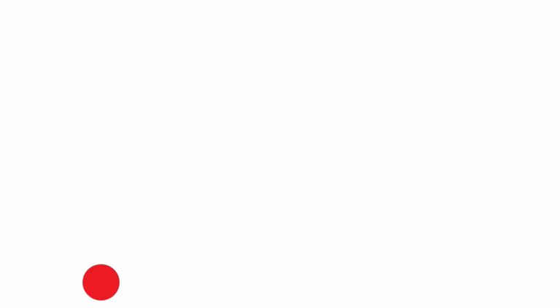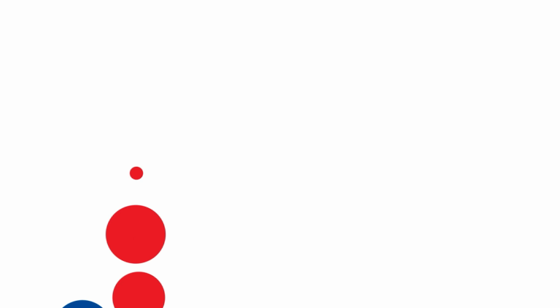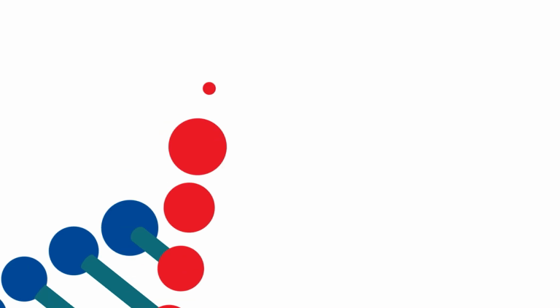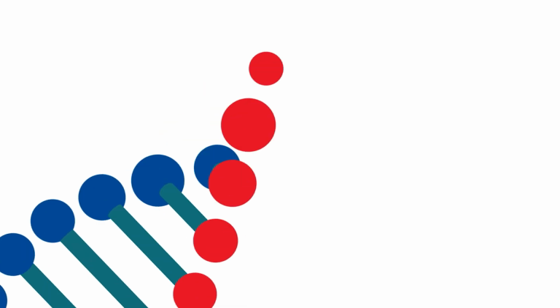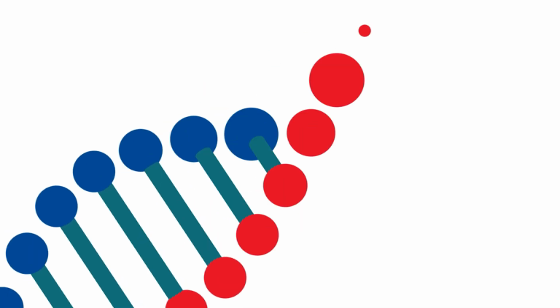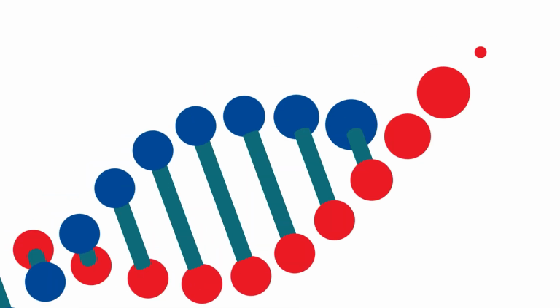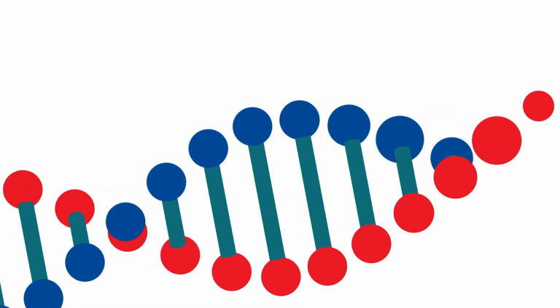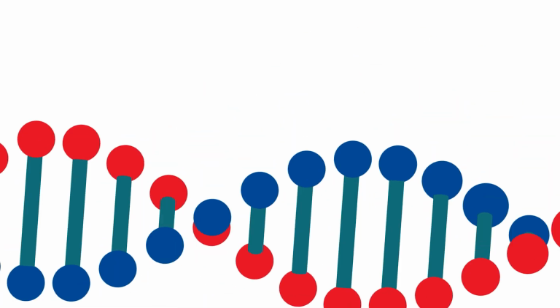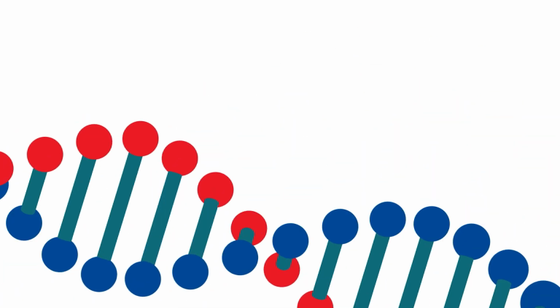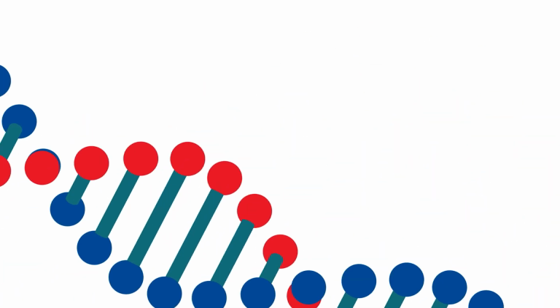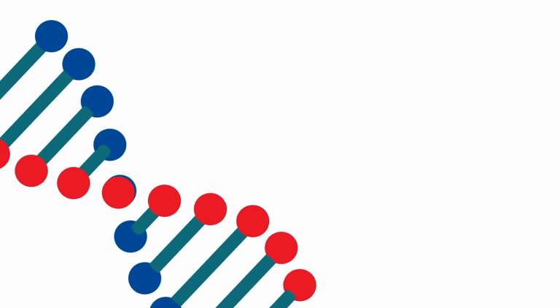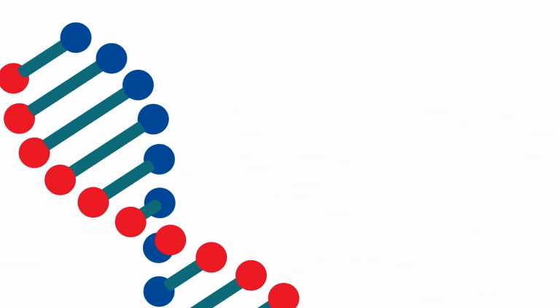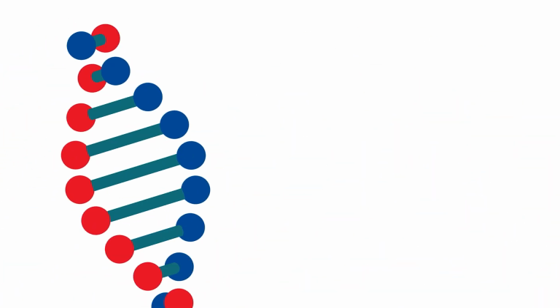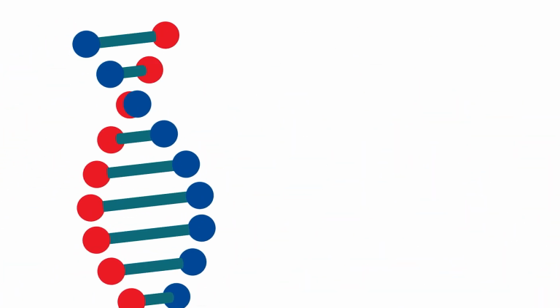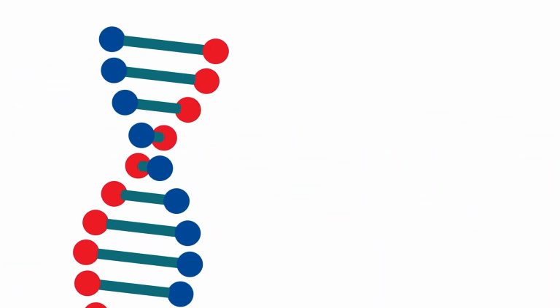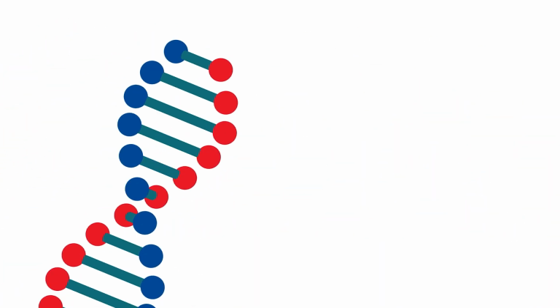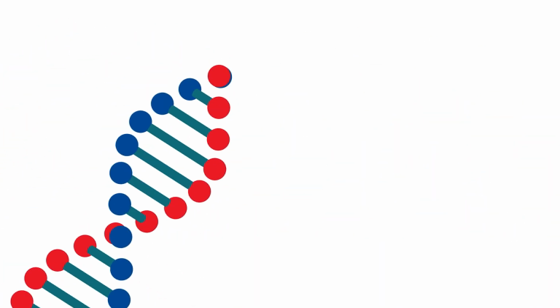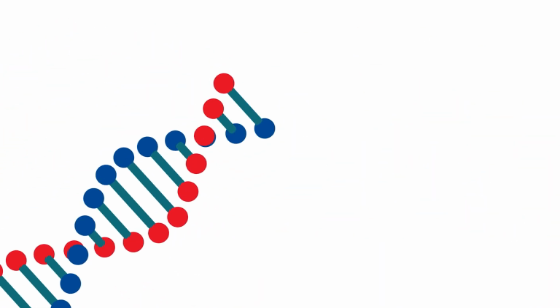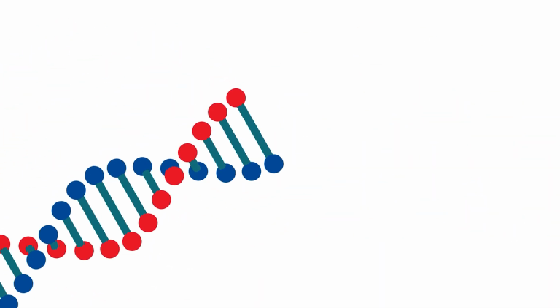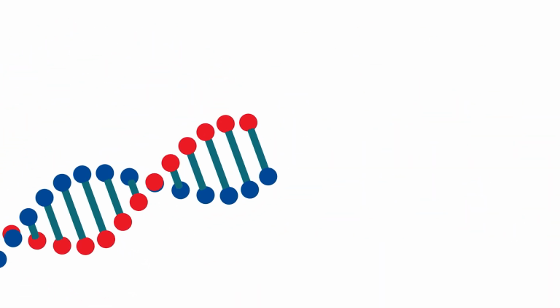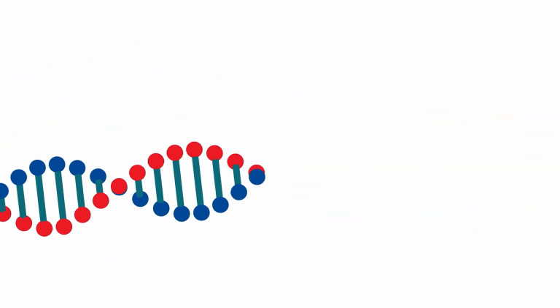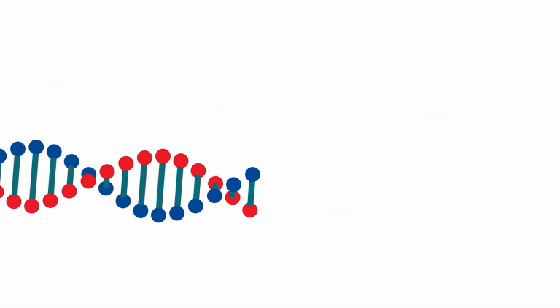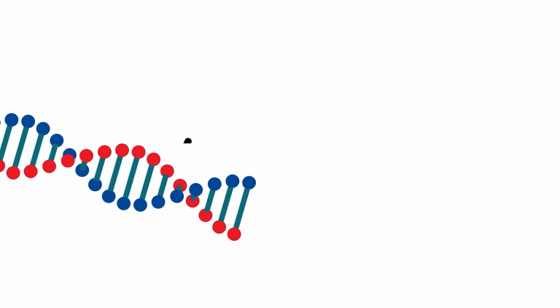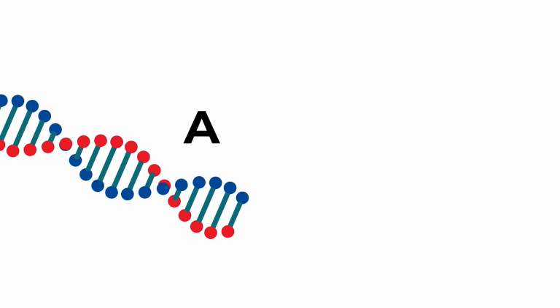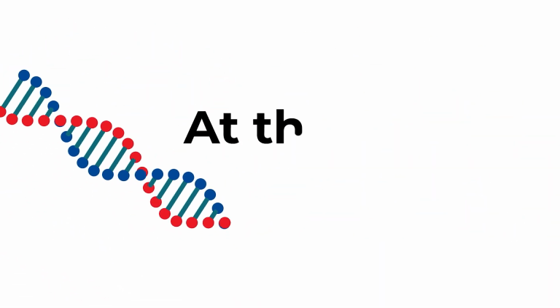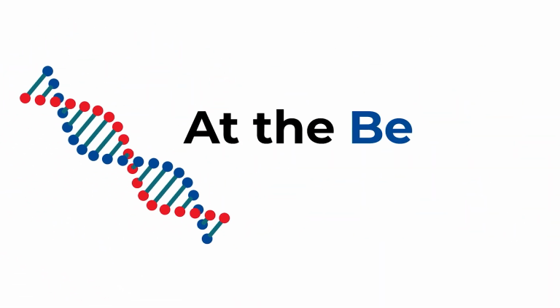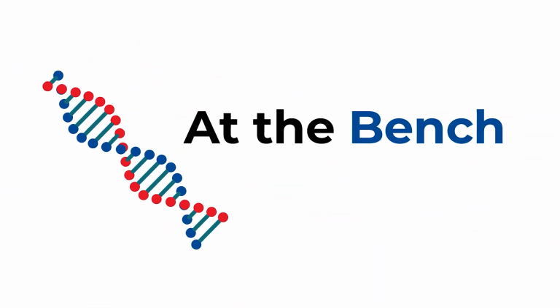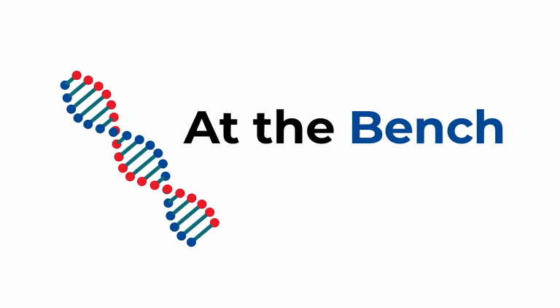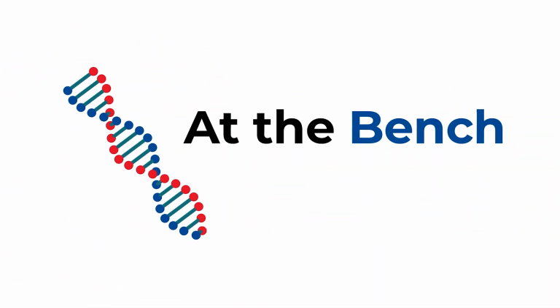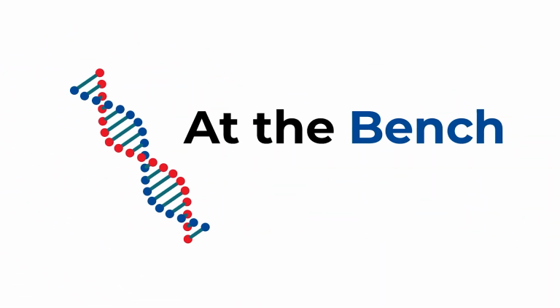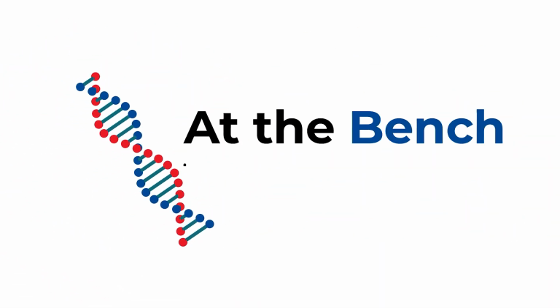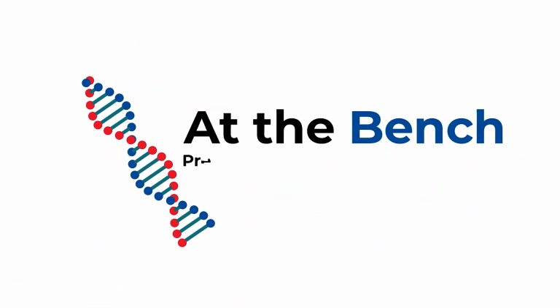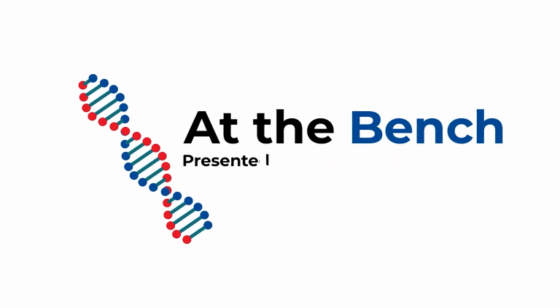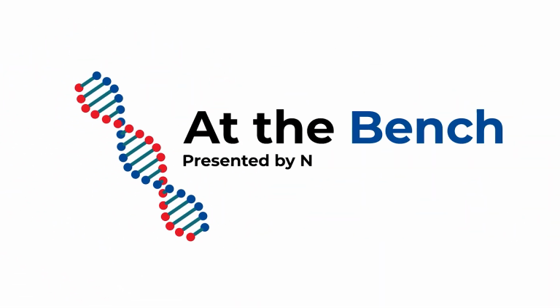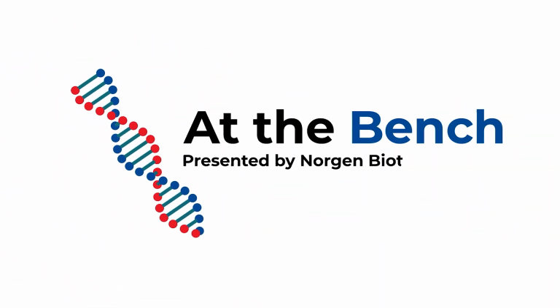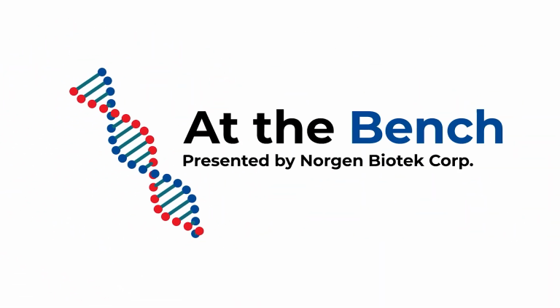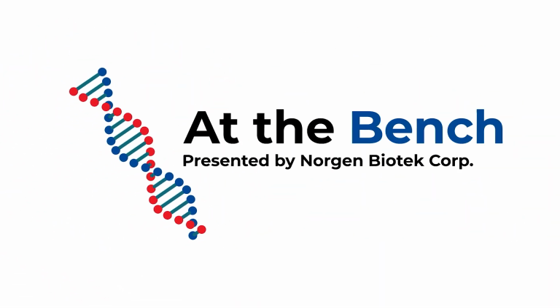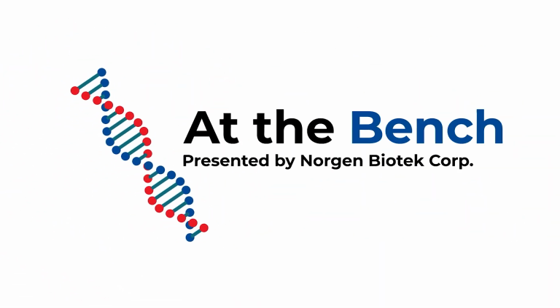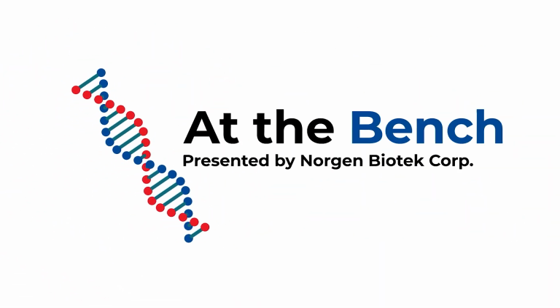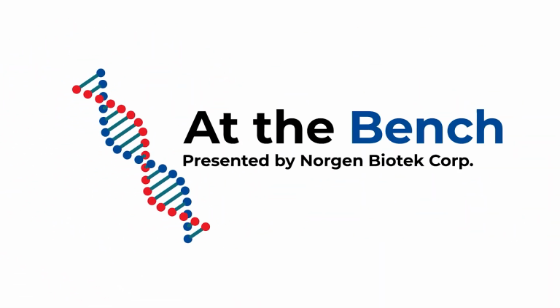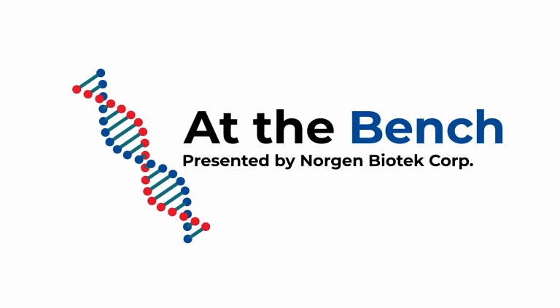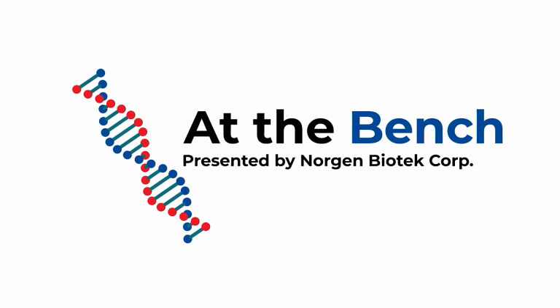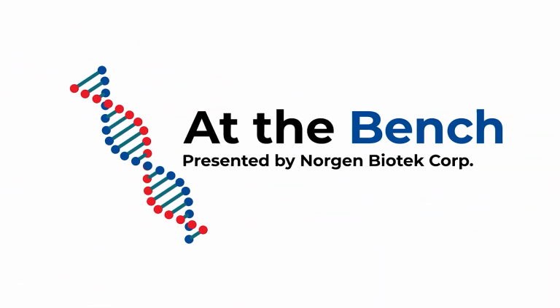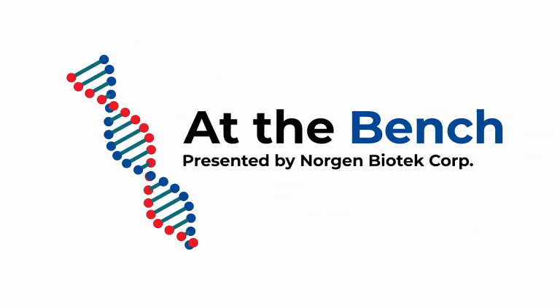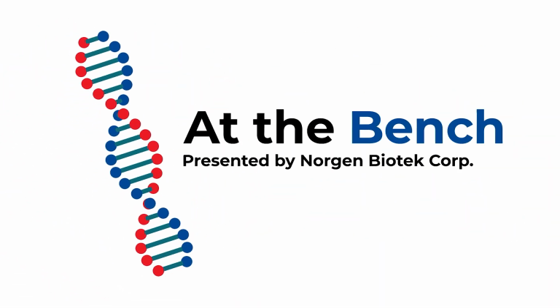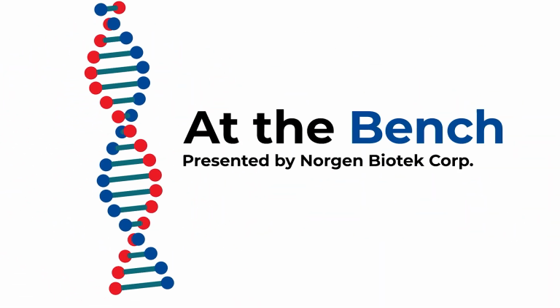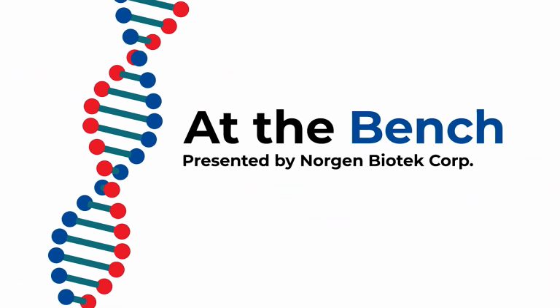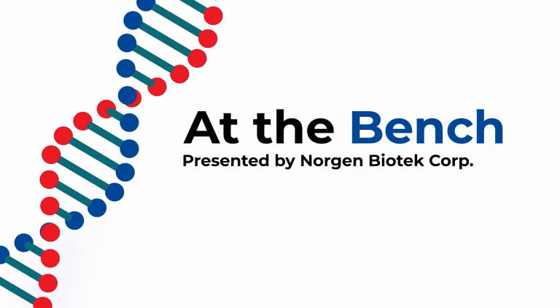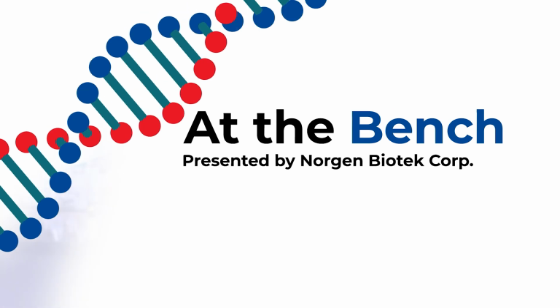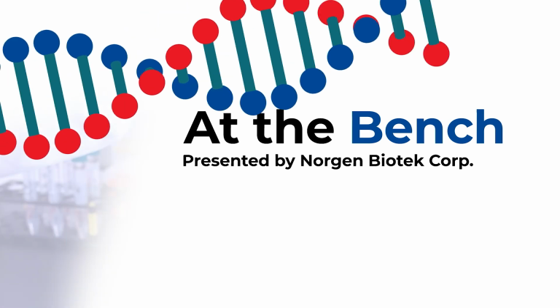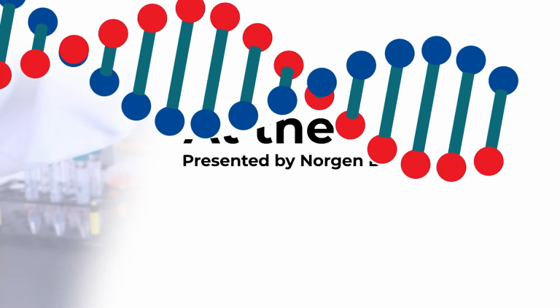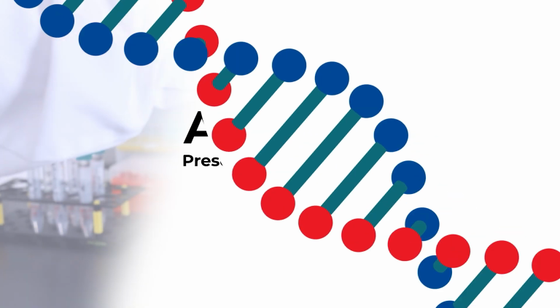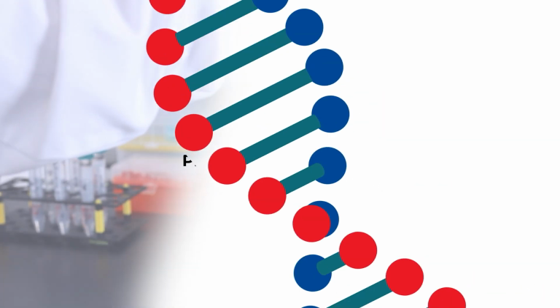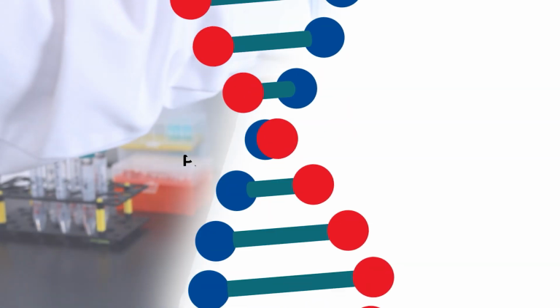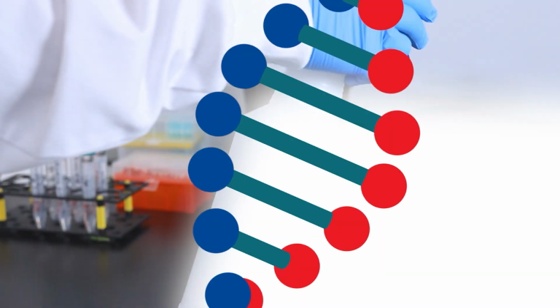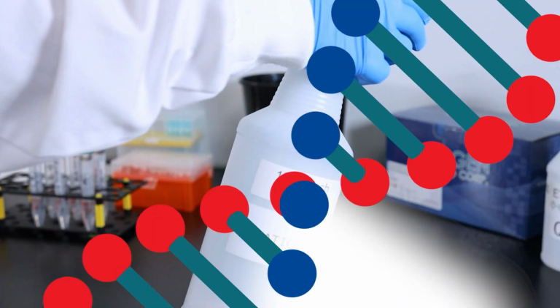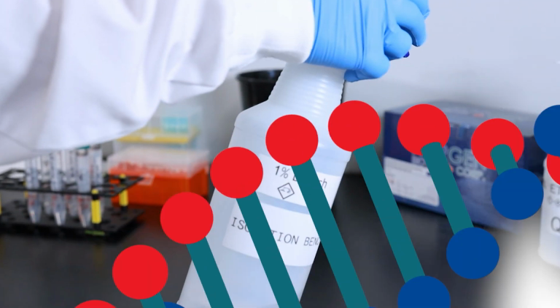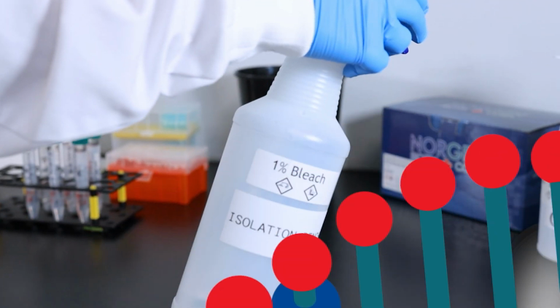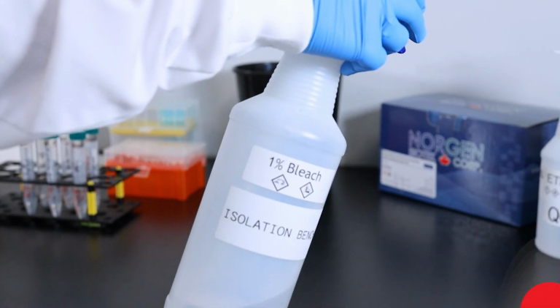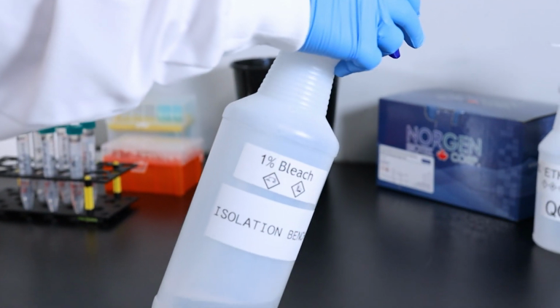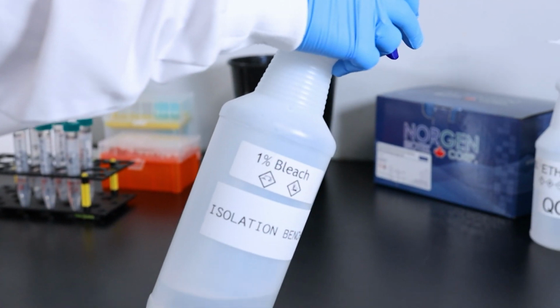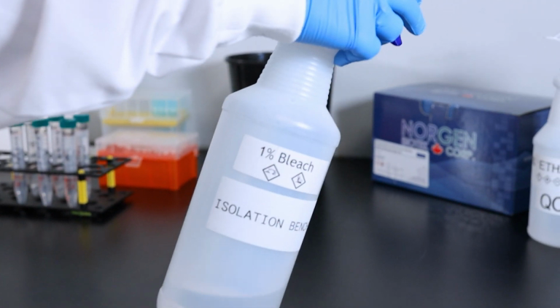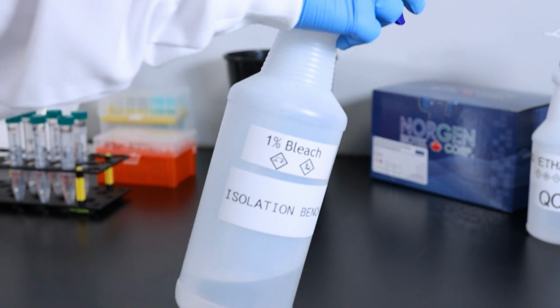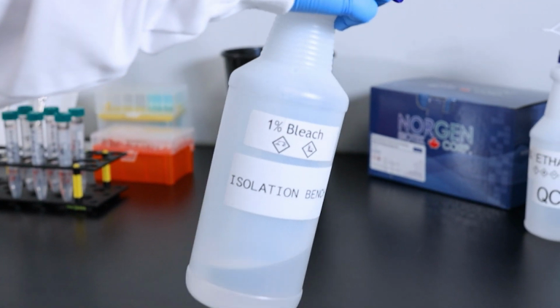This video will provide a tutorial on the step-by-step workflow of the Plasma Serum Cell-Free Circulating DNA Purification Mini Kit.